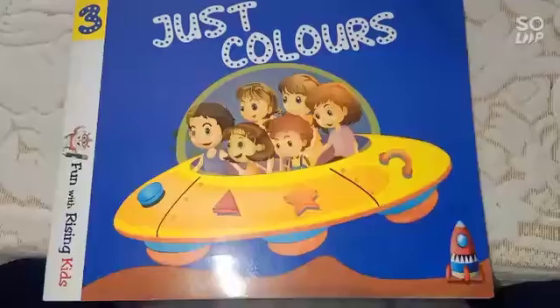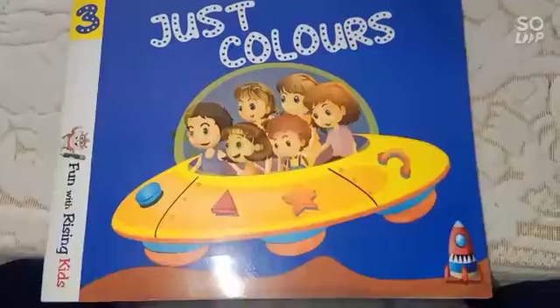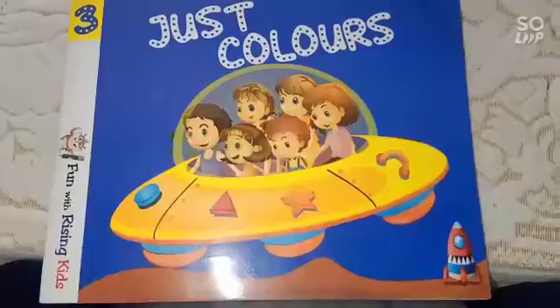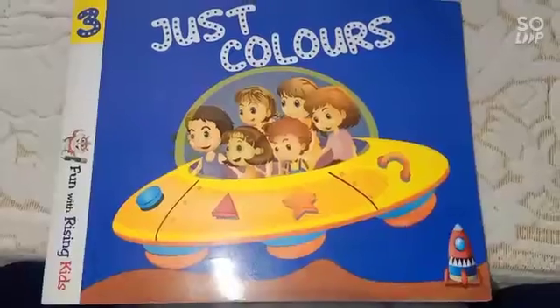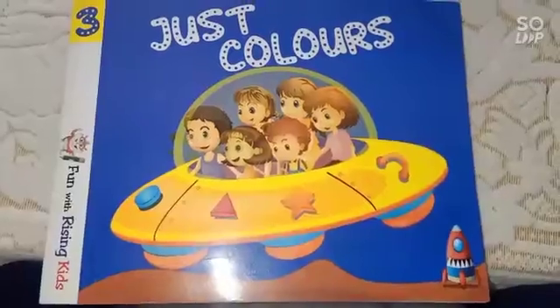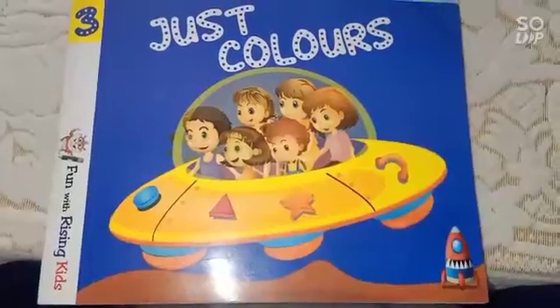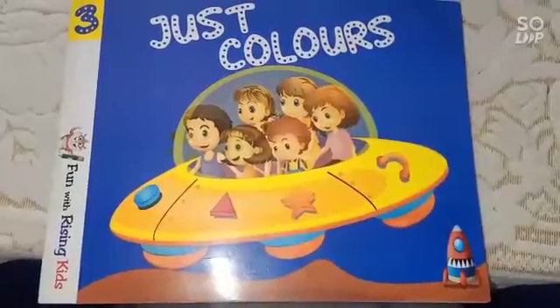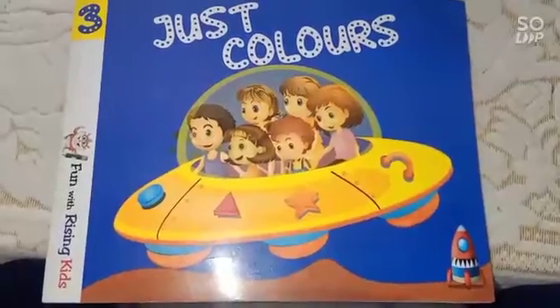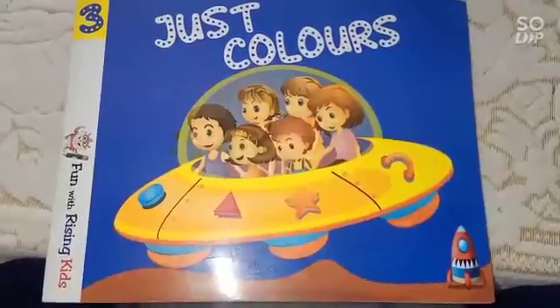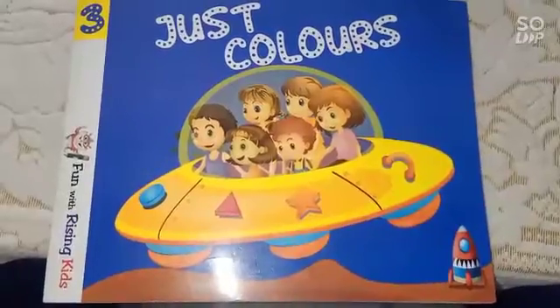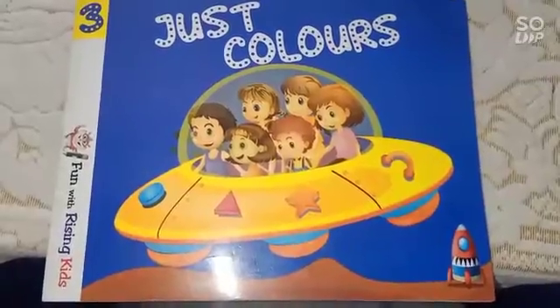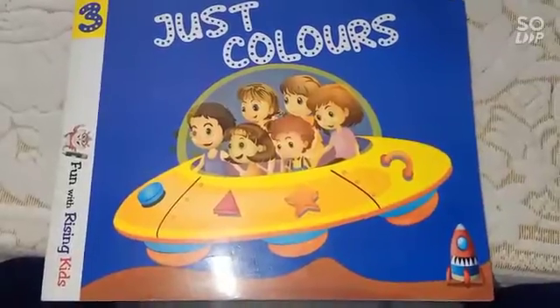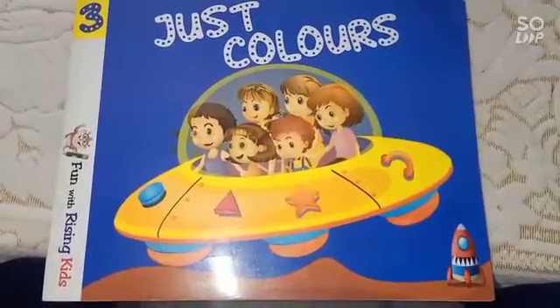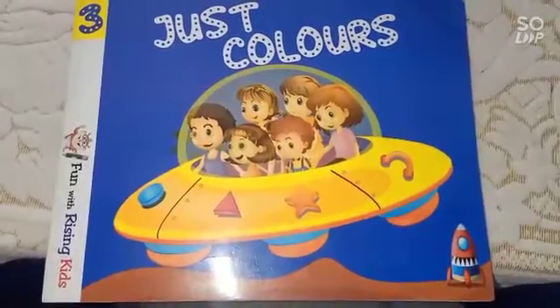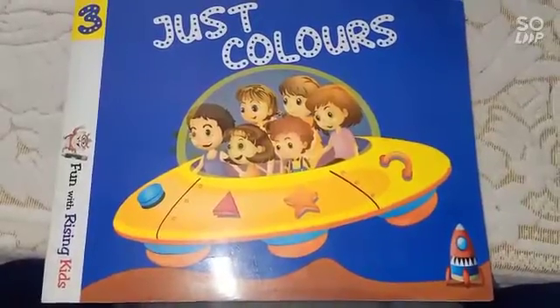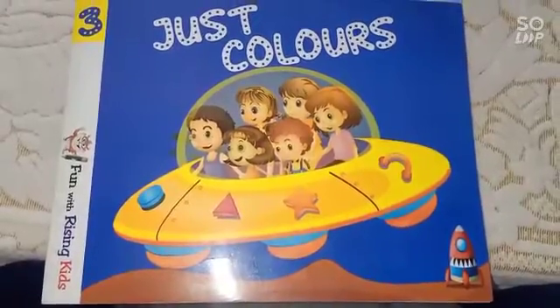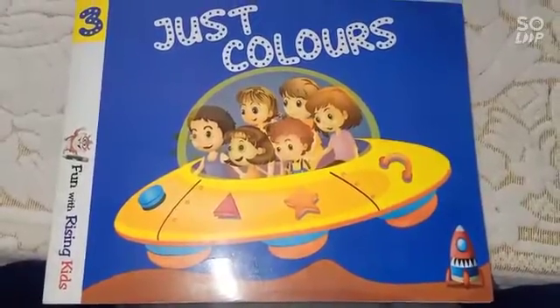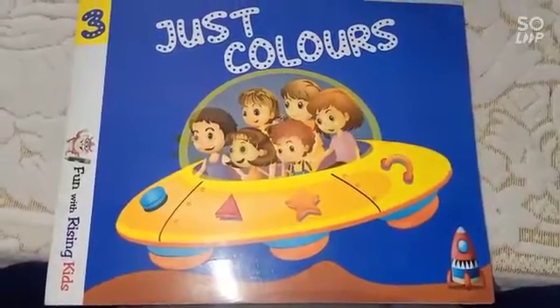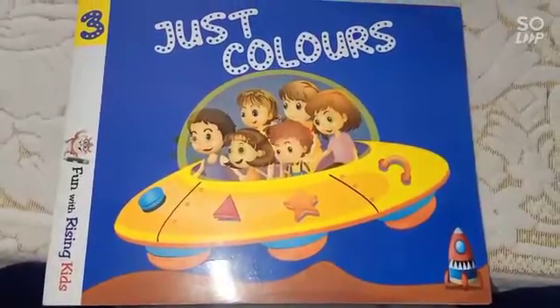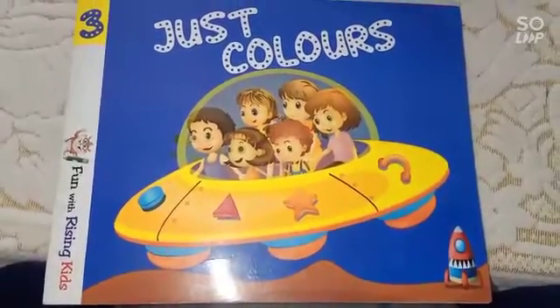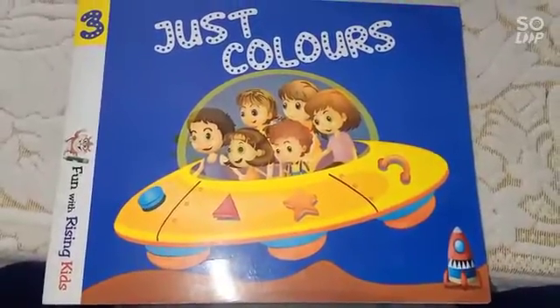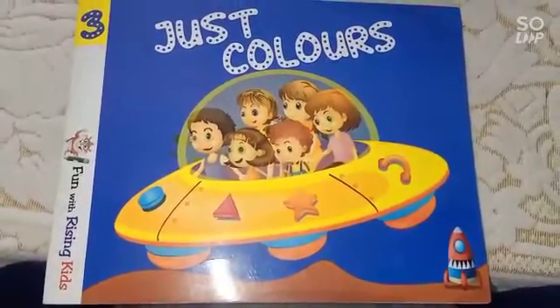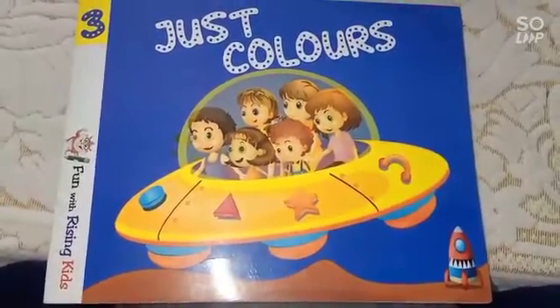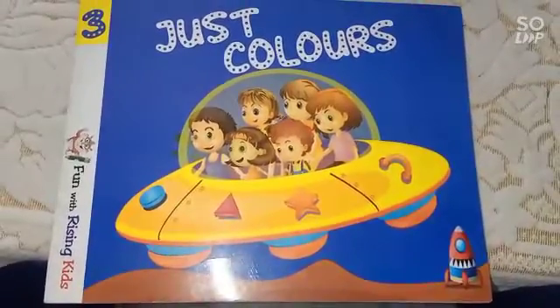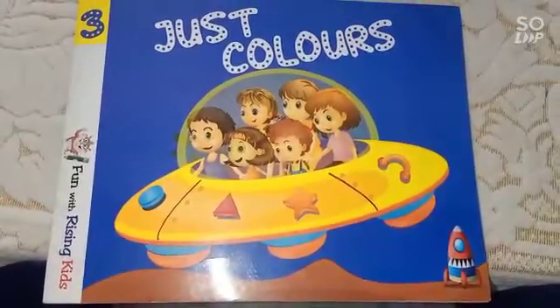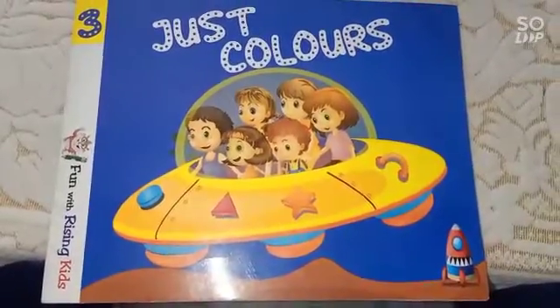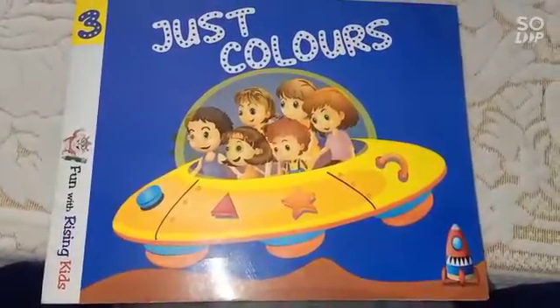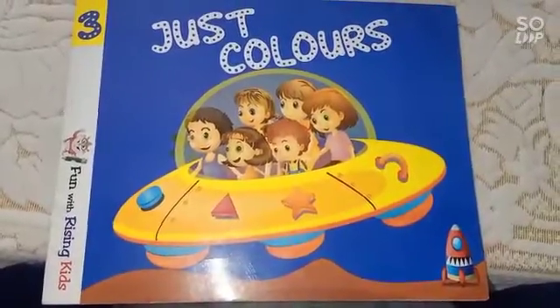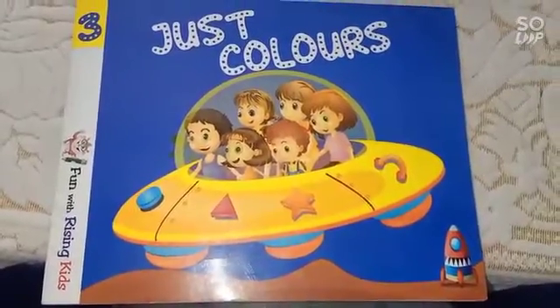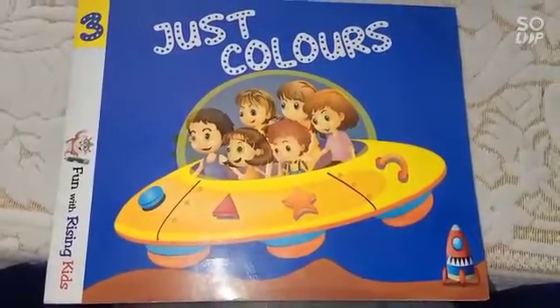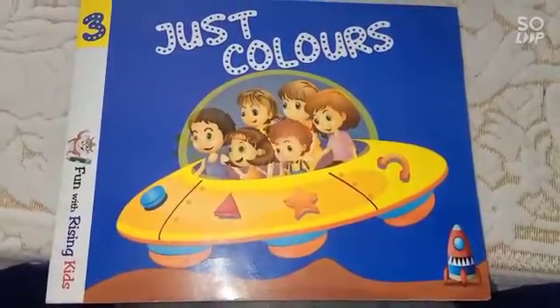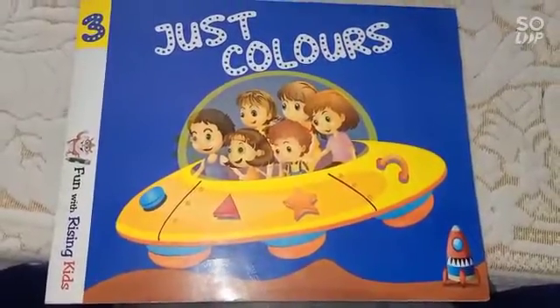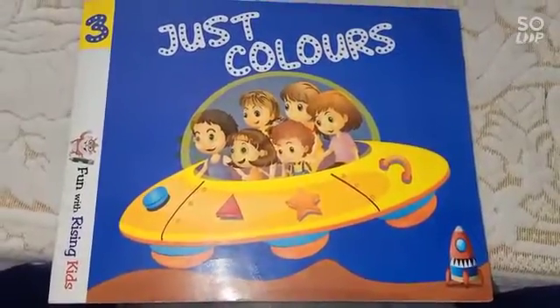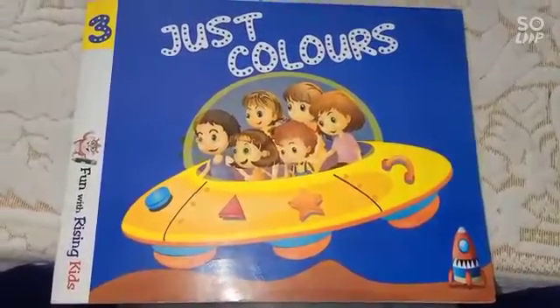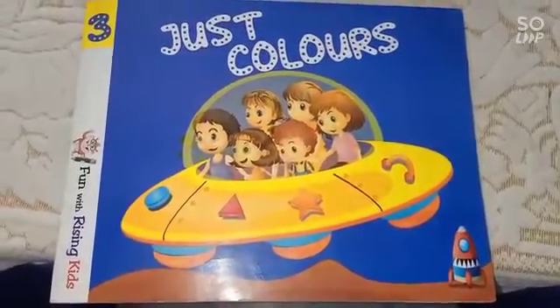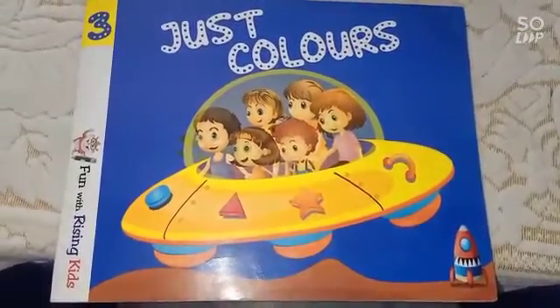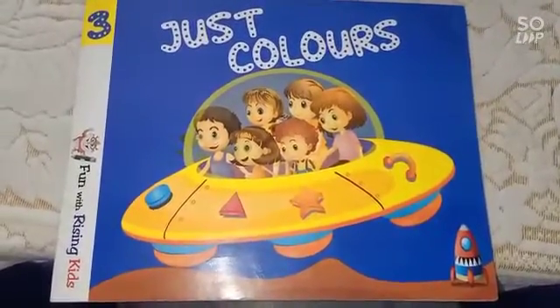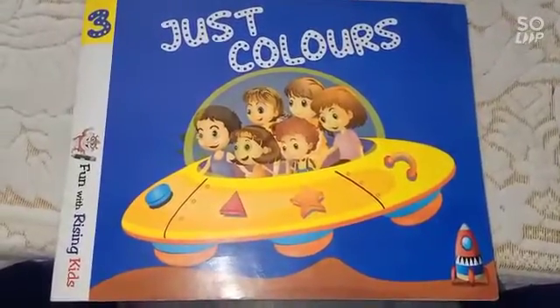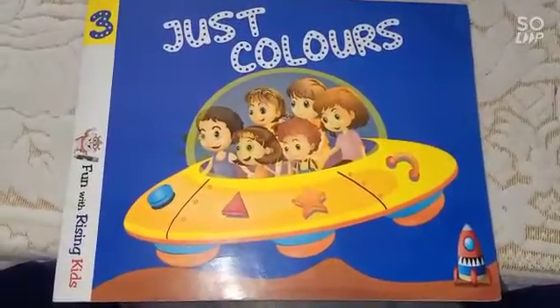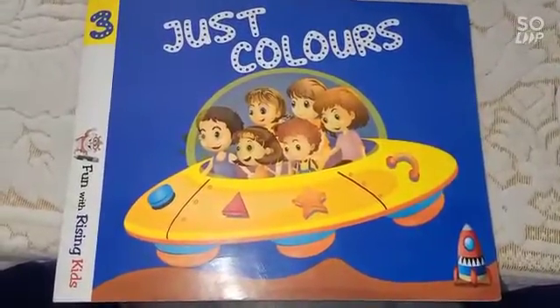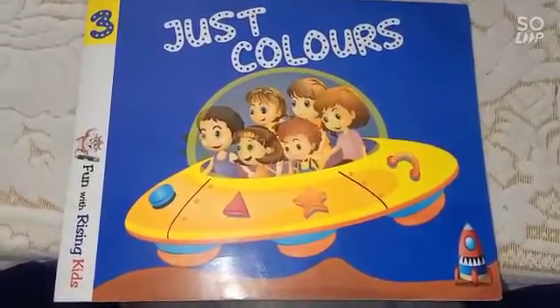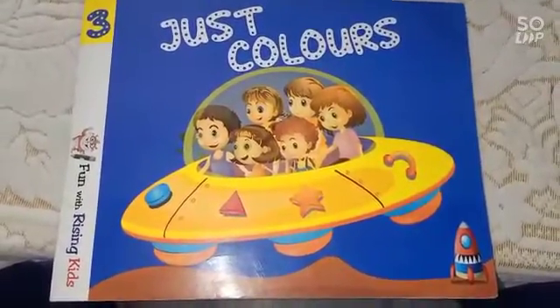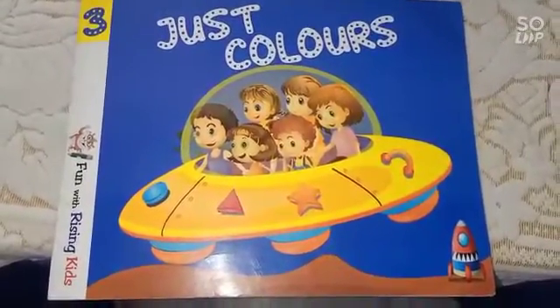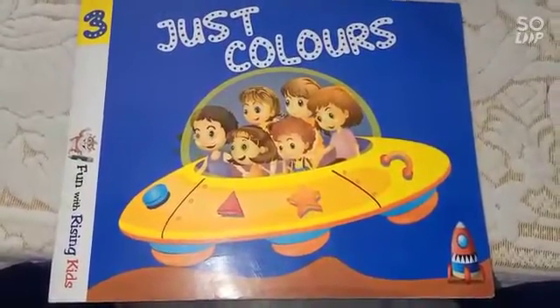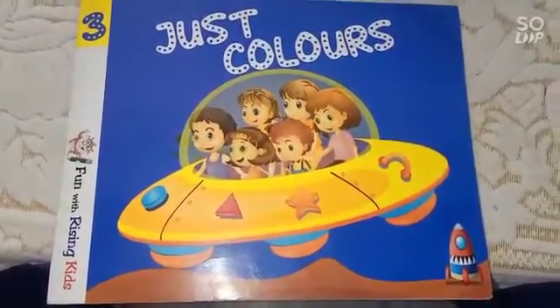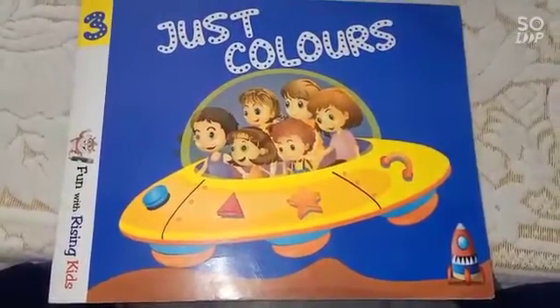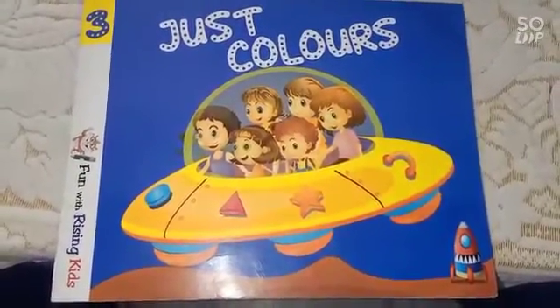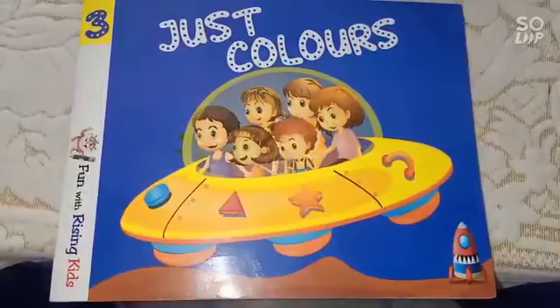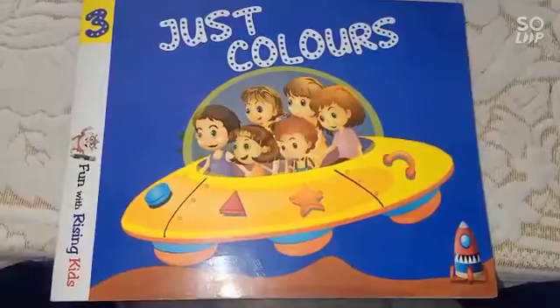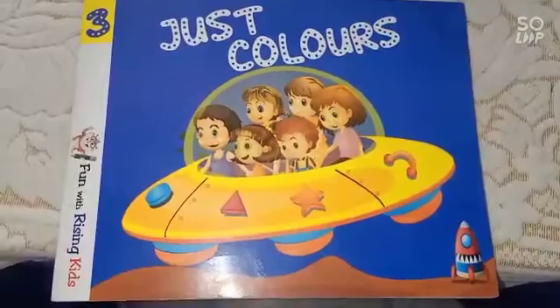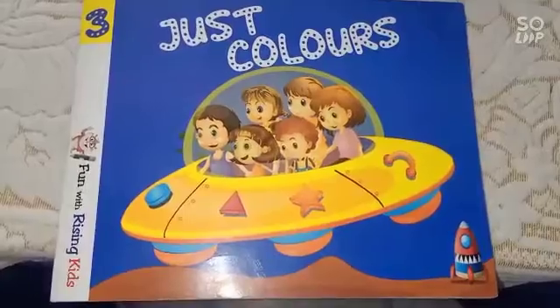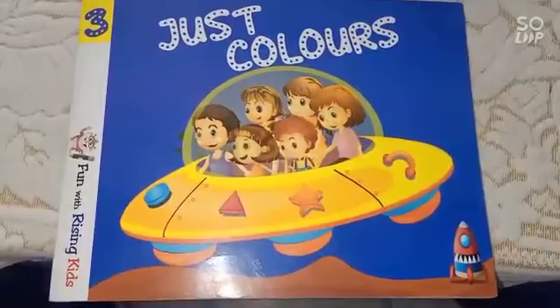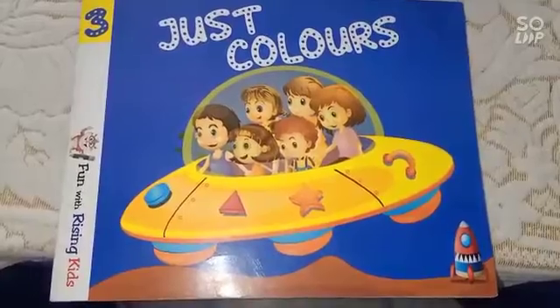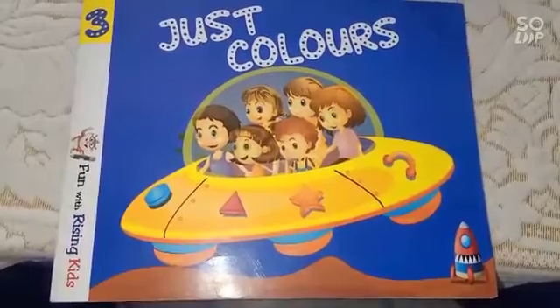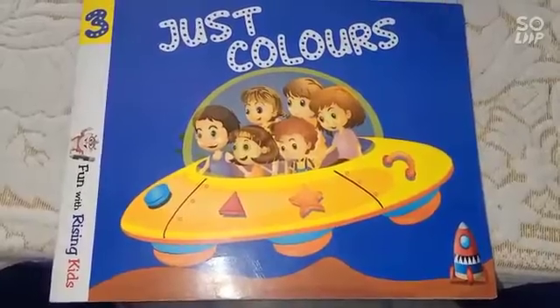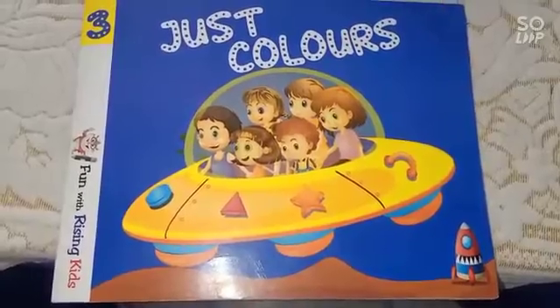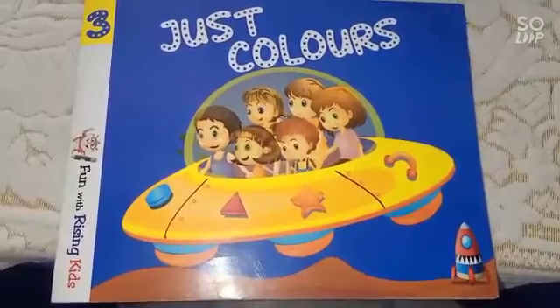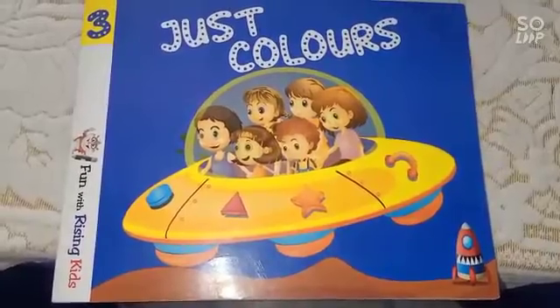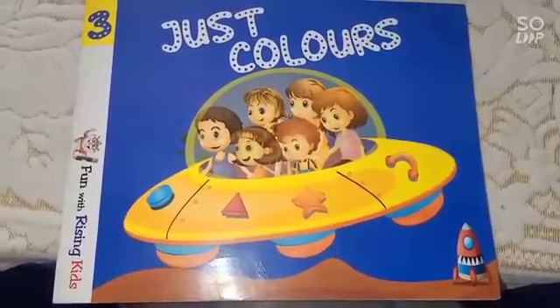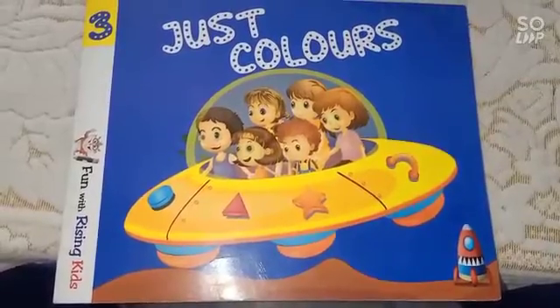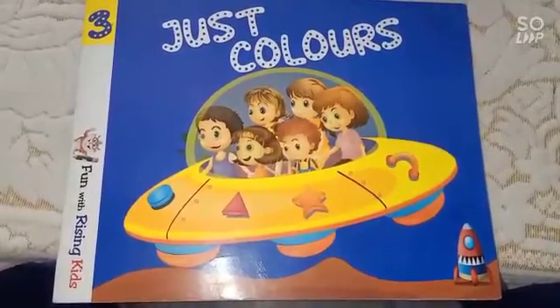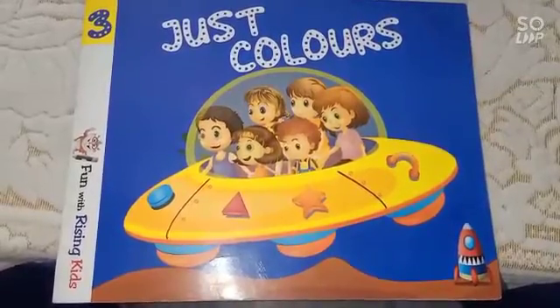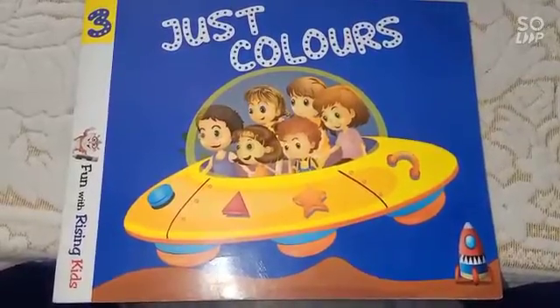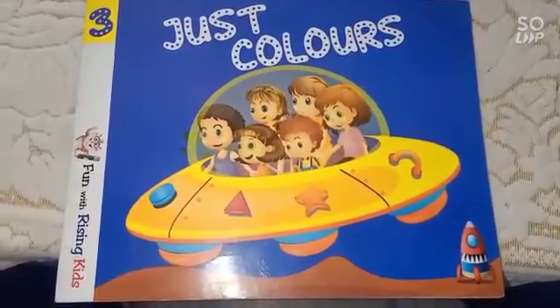Good morning children, how are you all? I hope you all are very well. Today we will do fun activities.